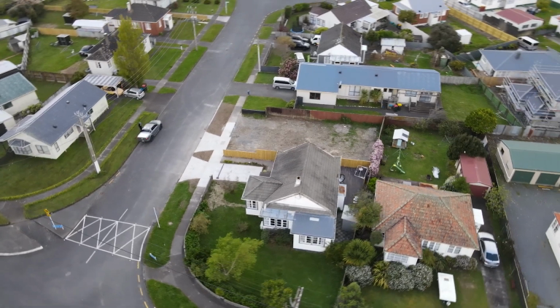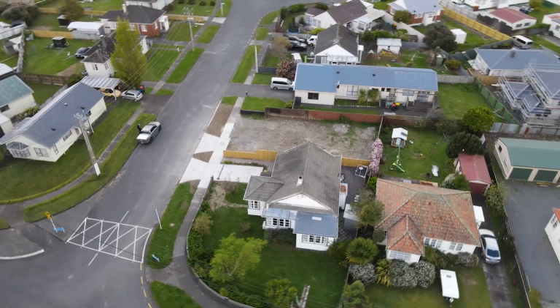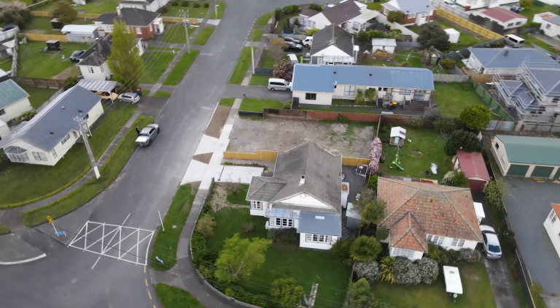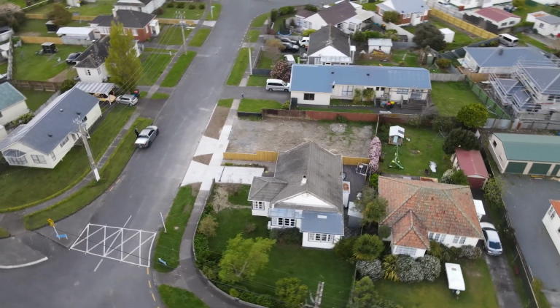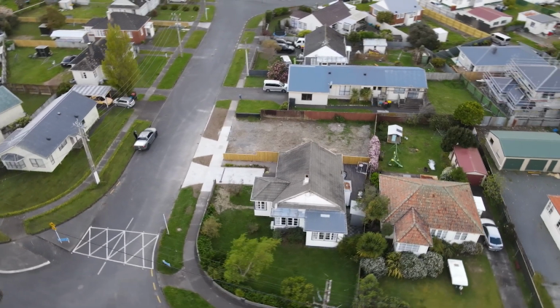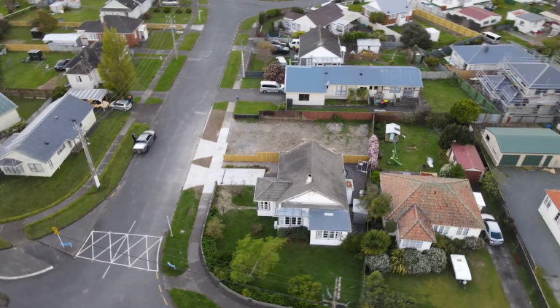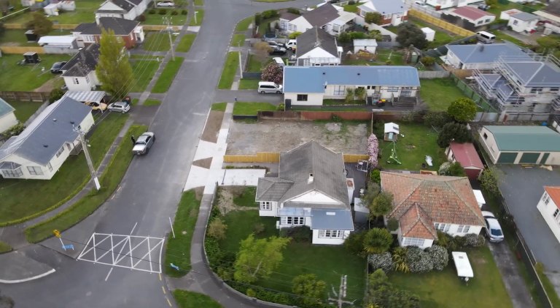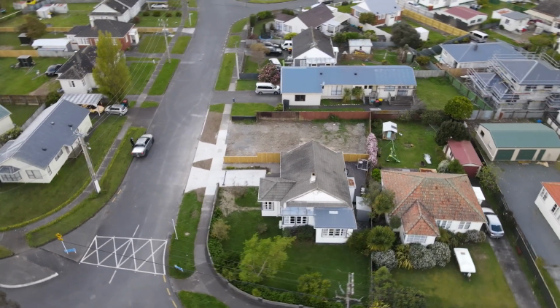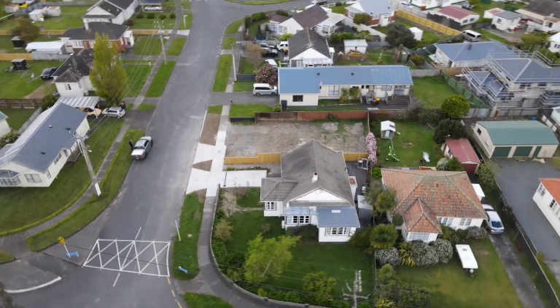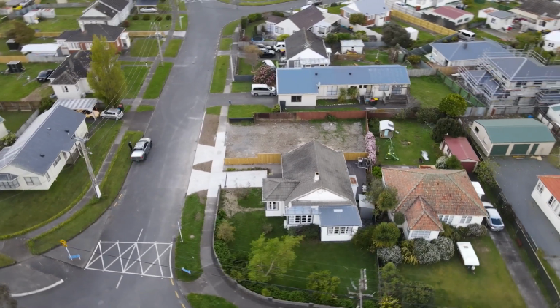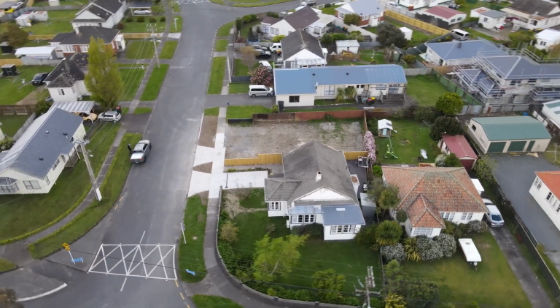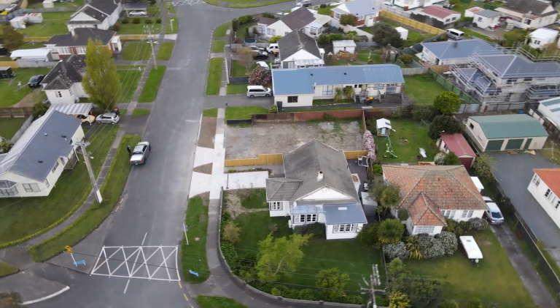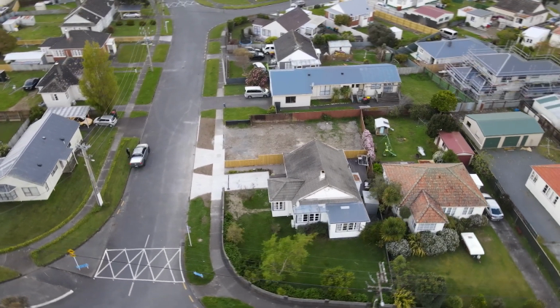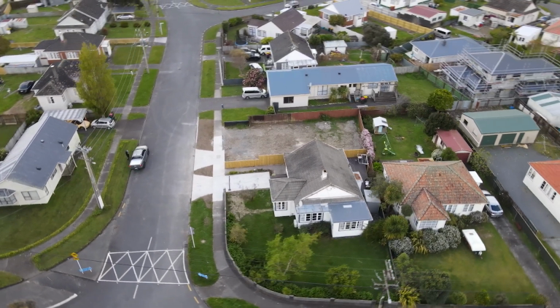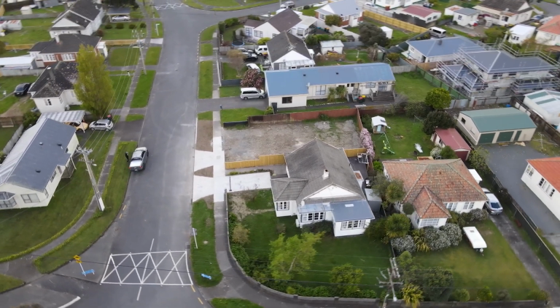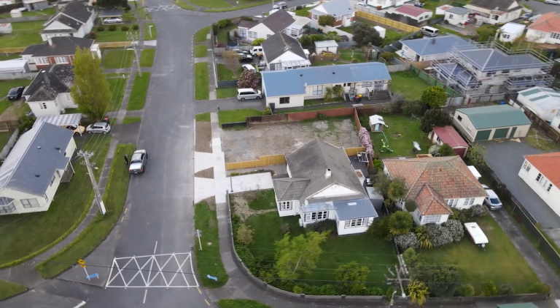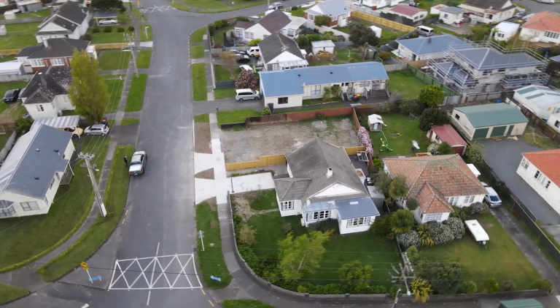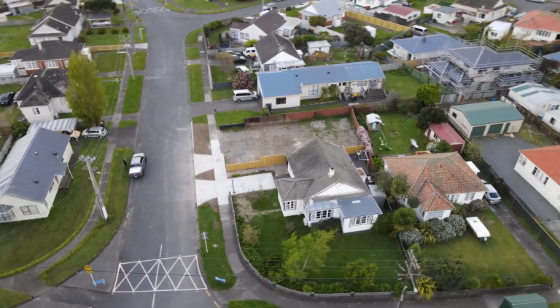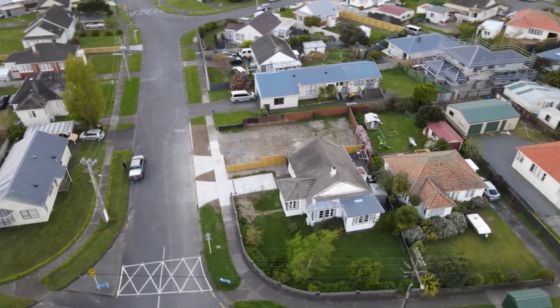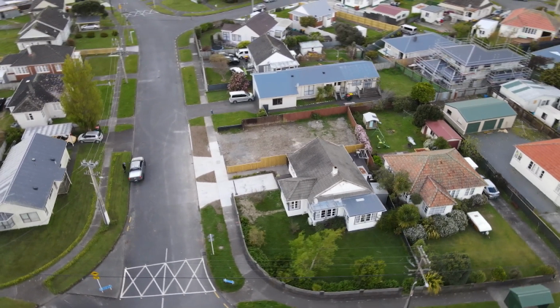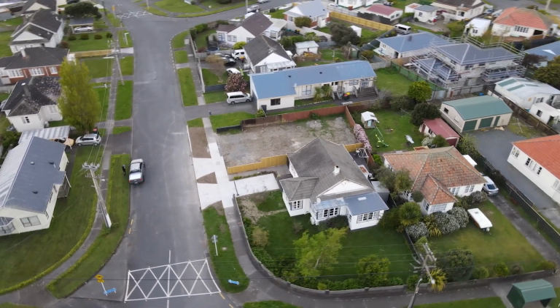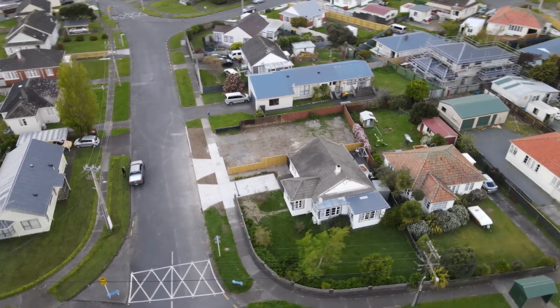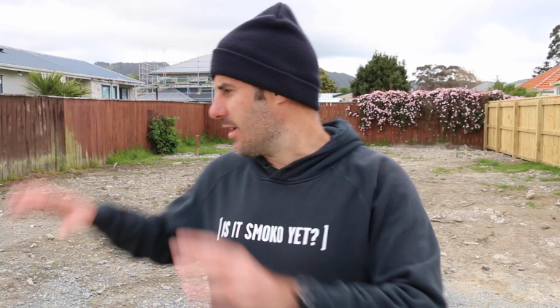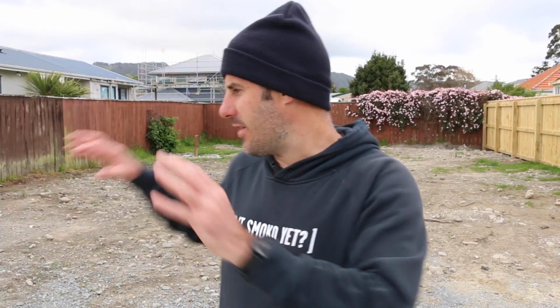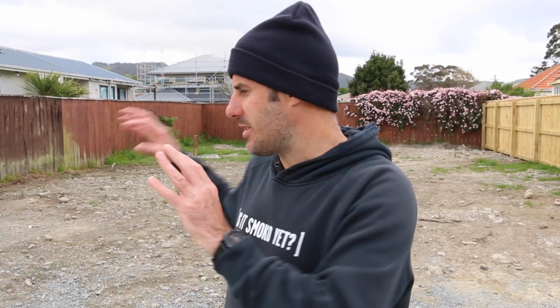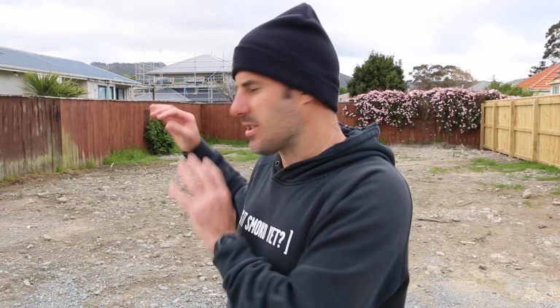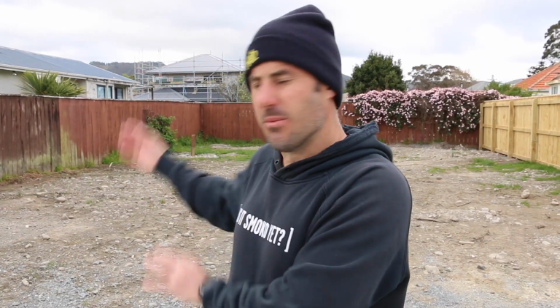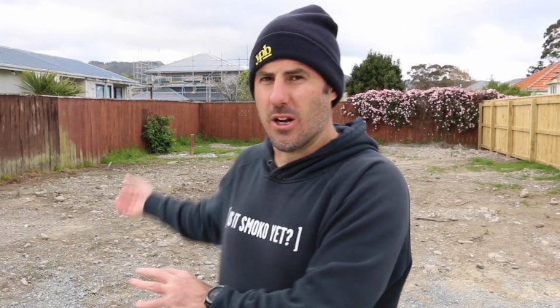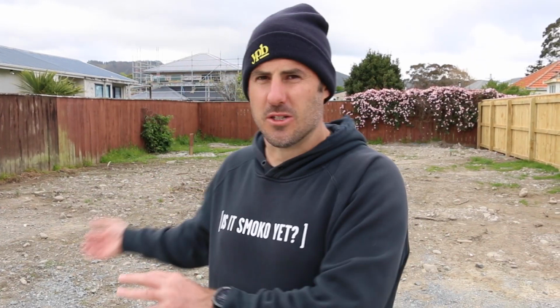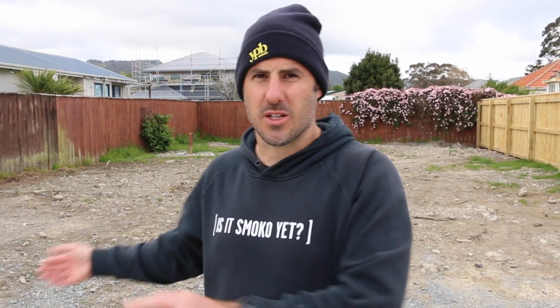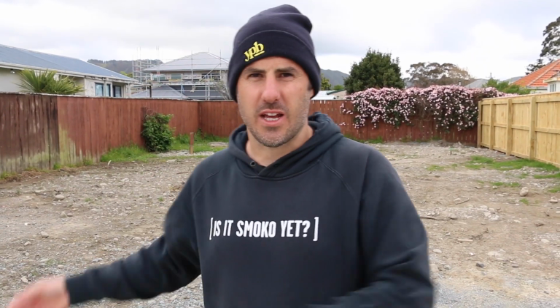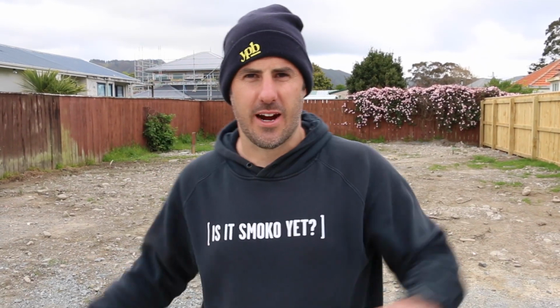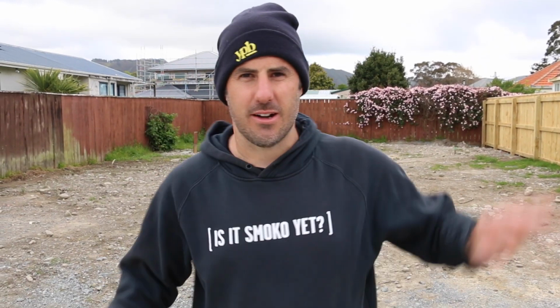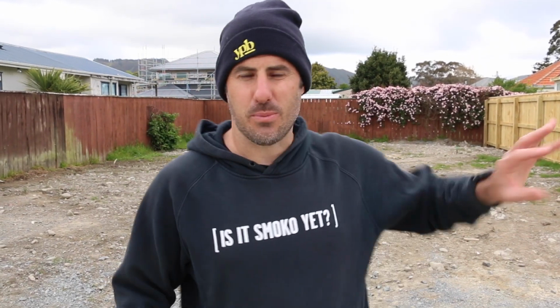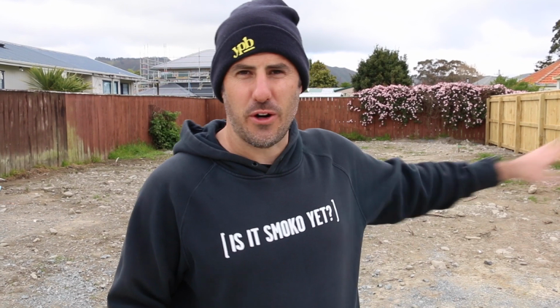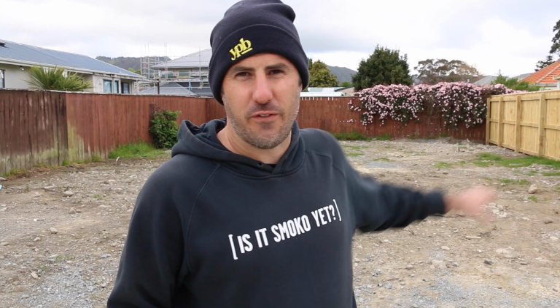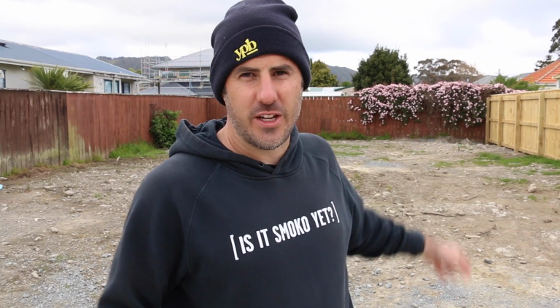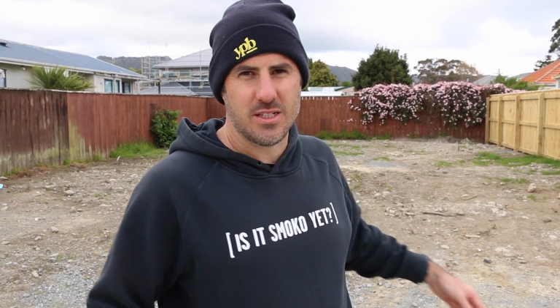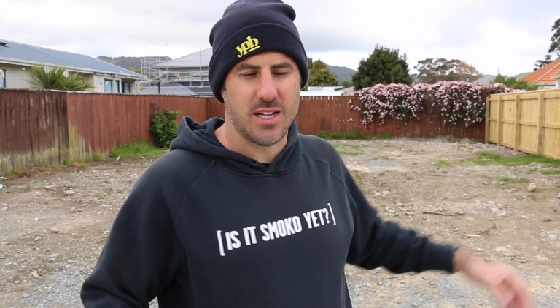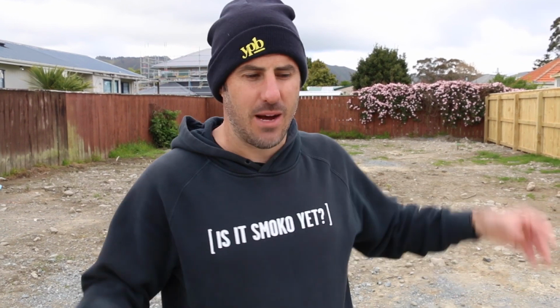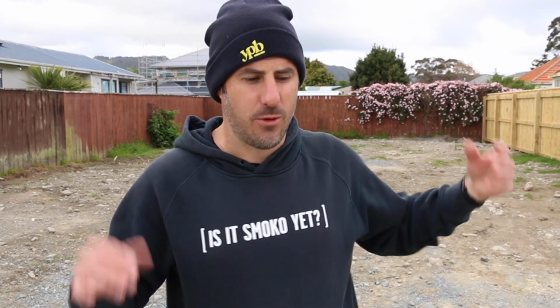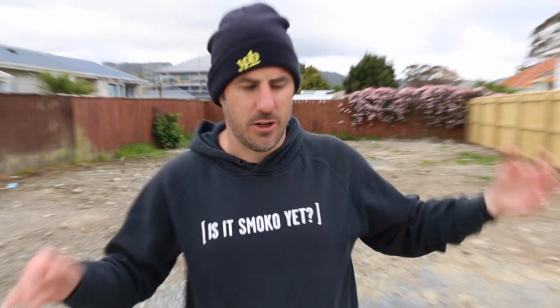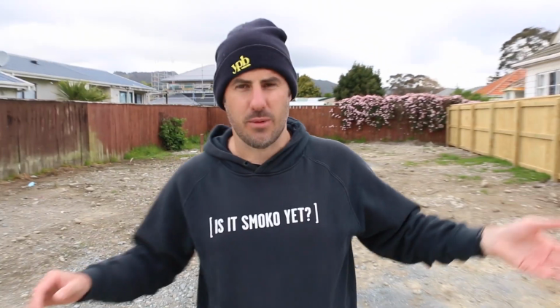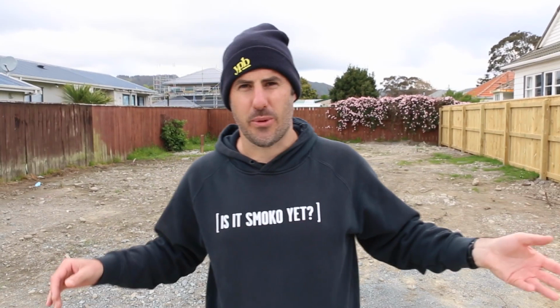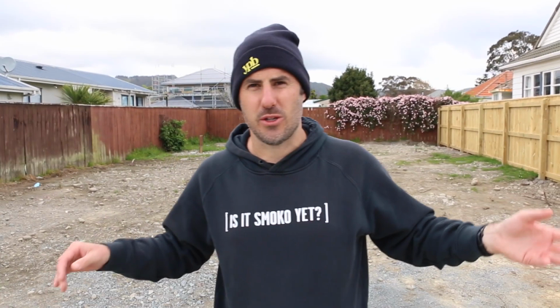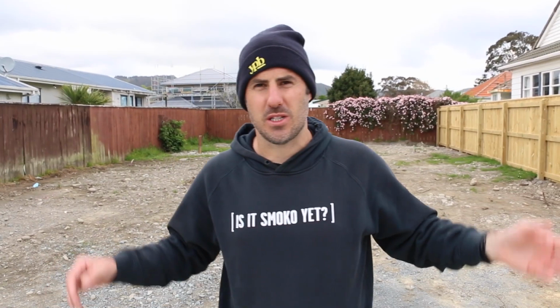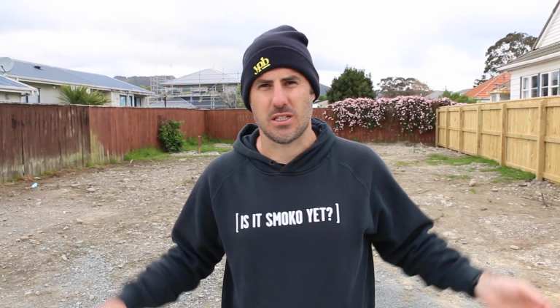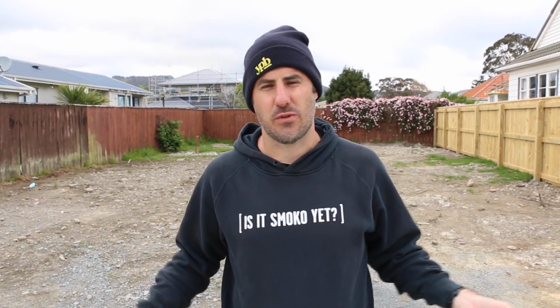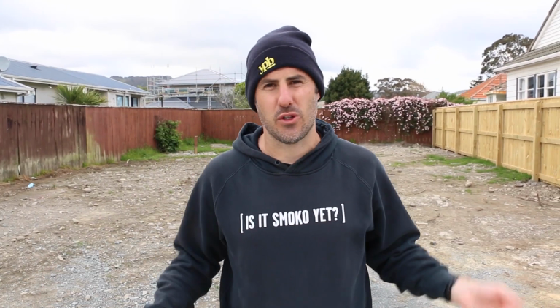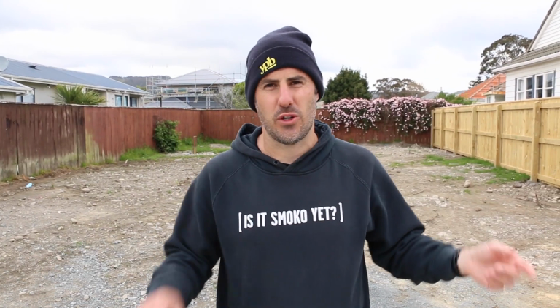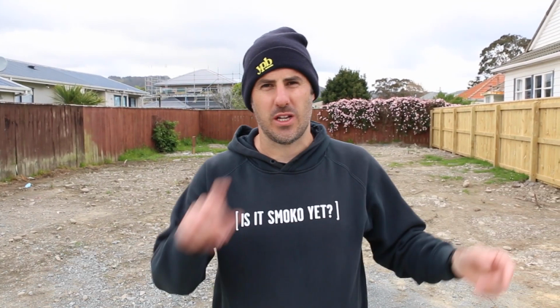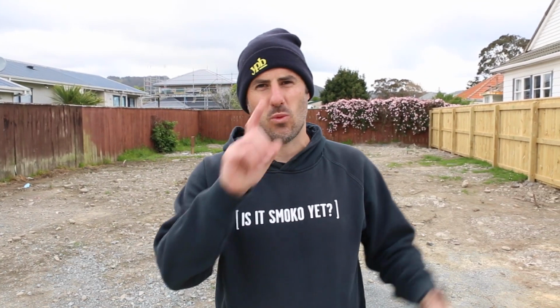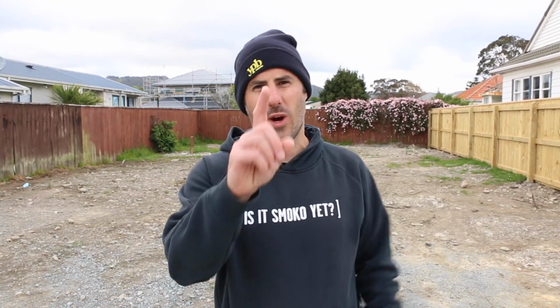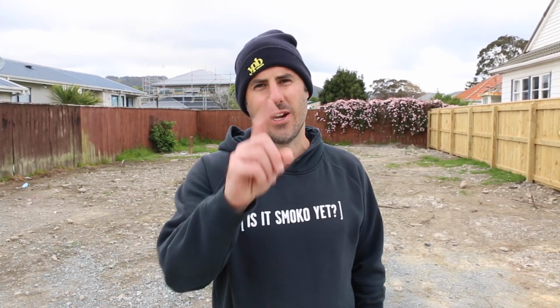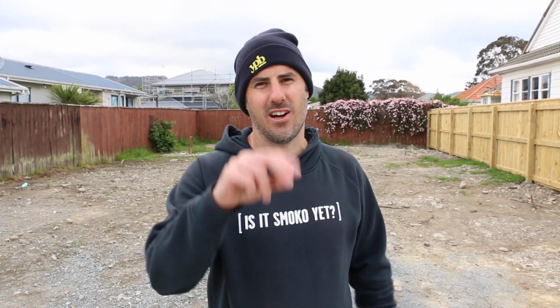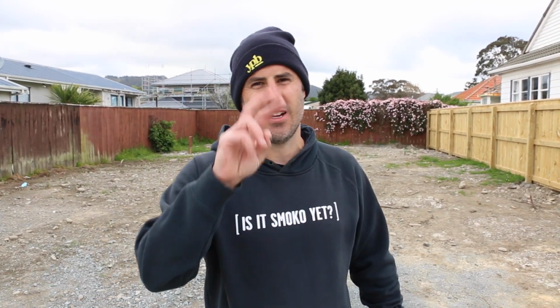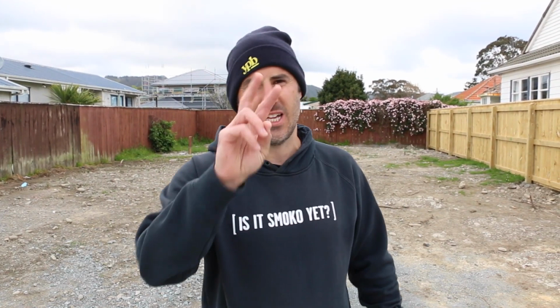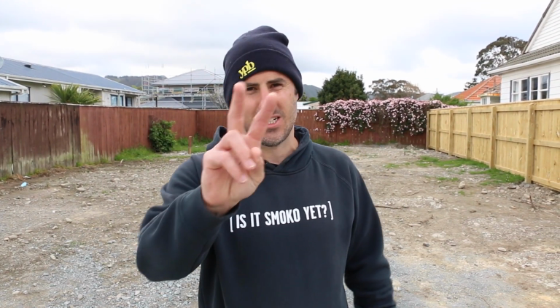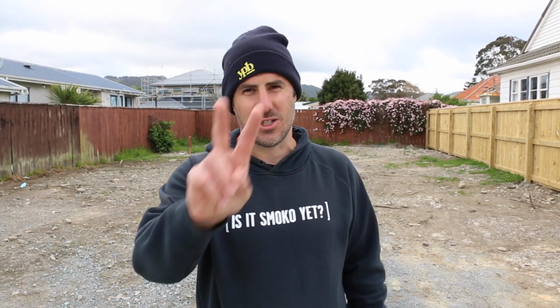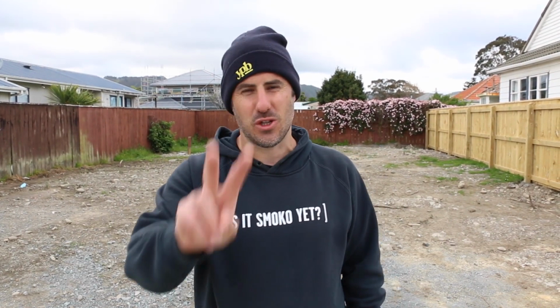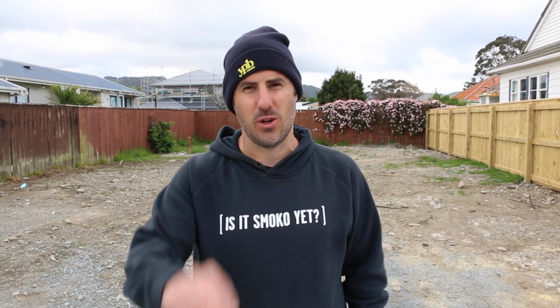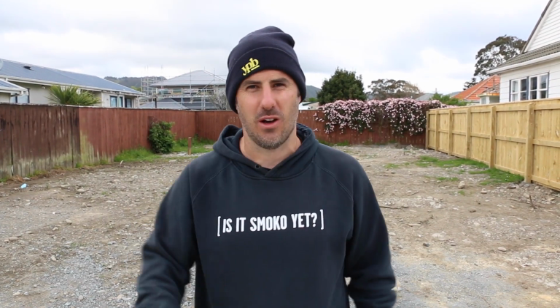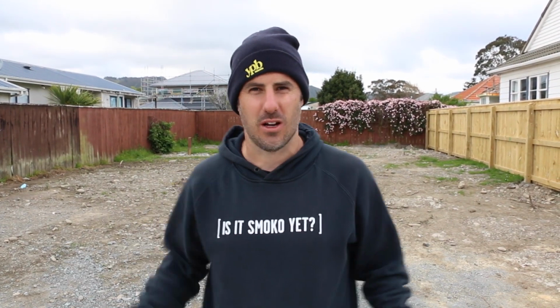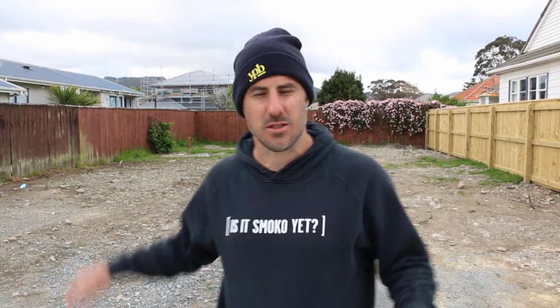Our clients here have owned this house for a while. They just demolished the garage and put a fence up. We're in the process of turning one lot into two lots.